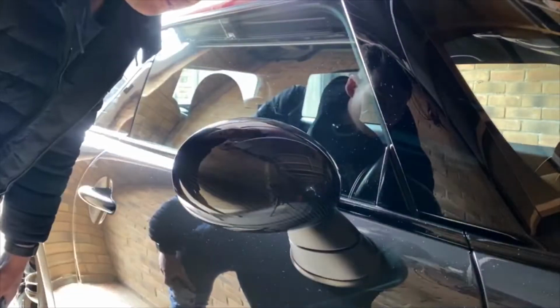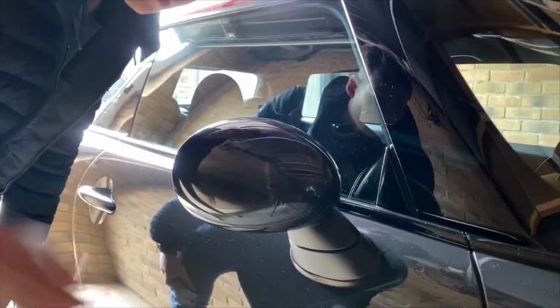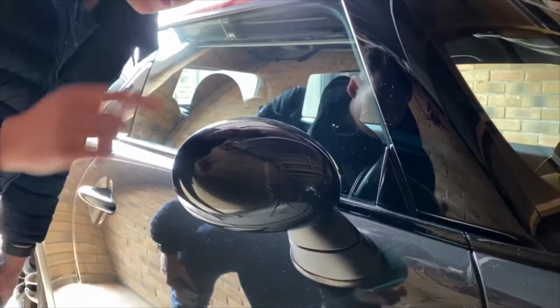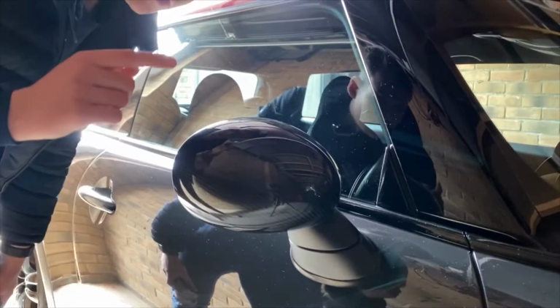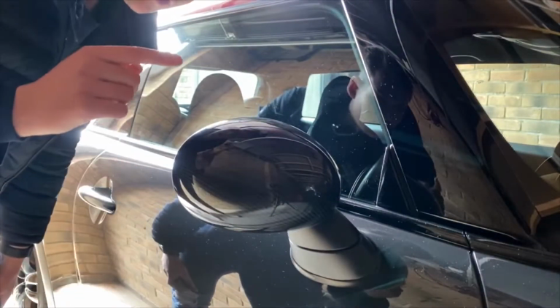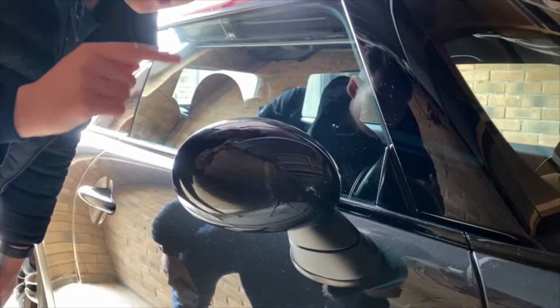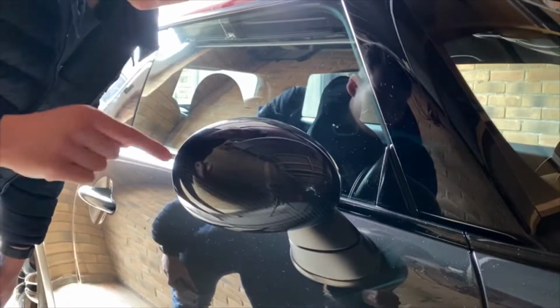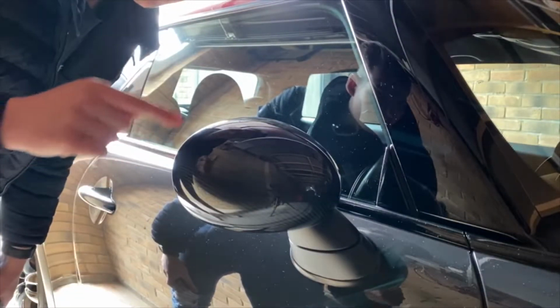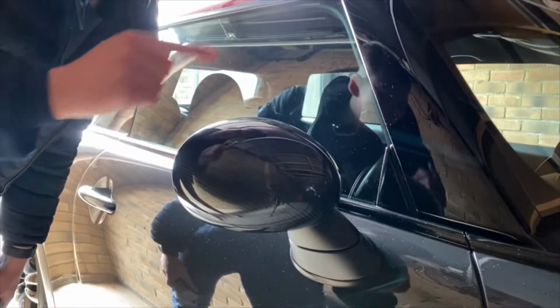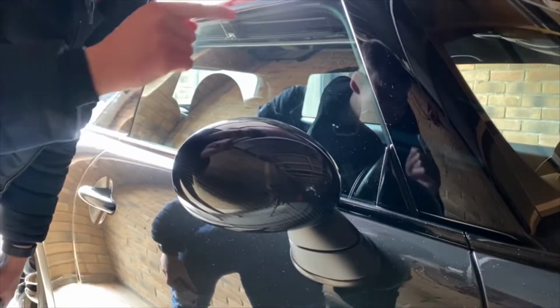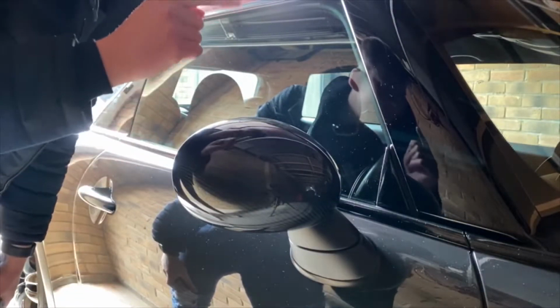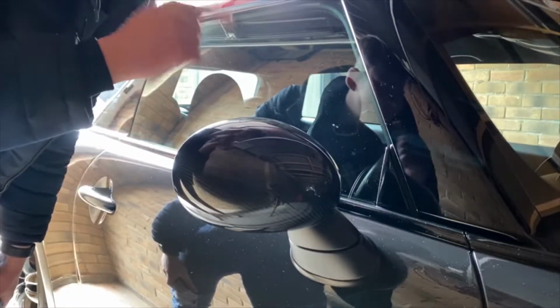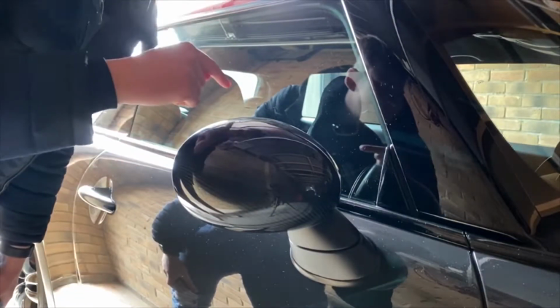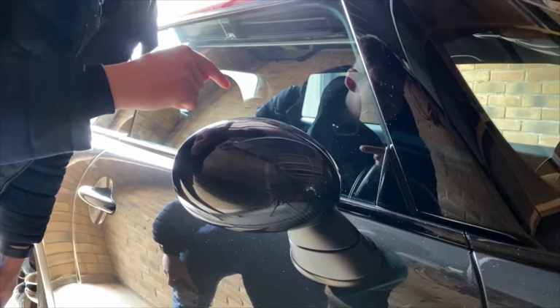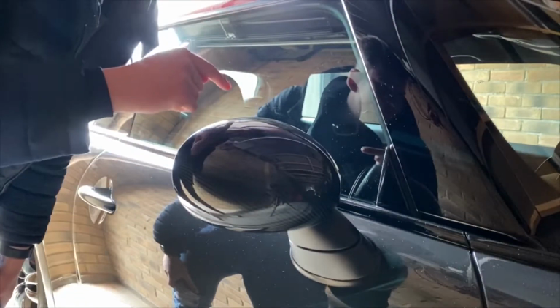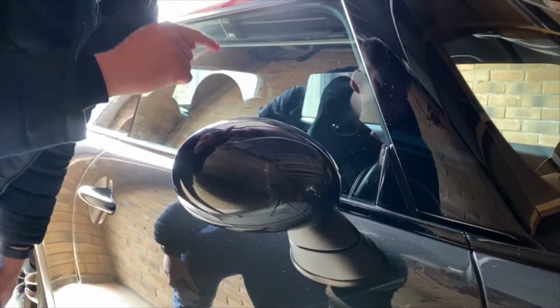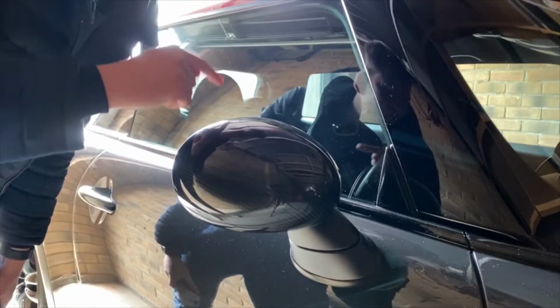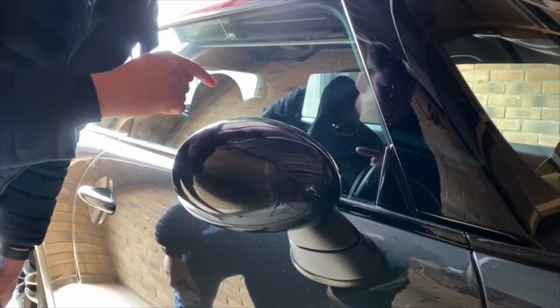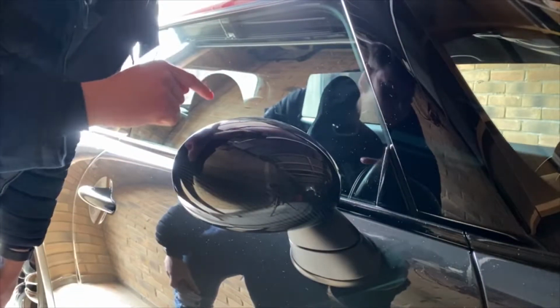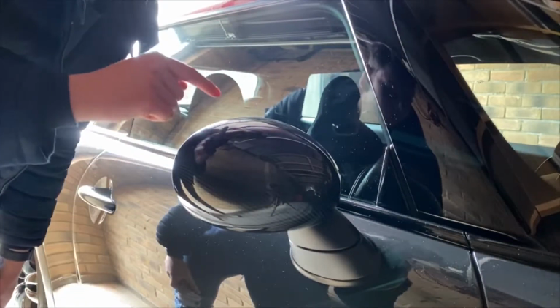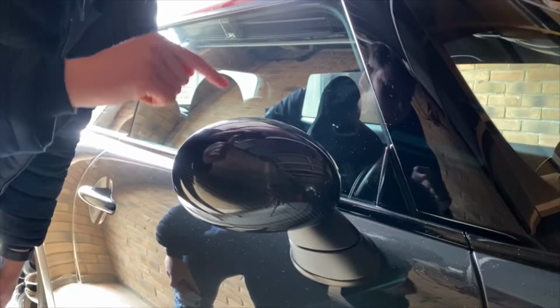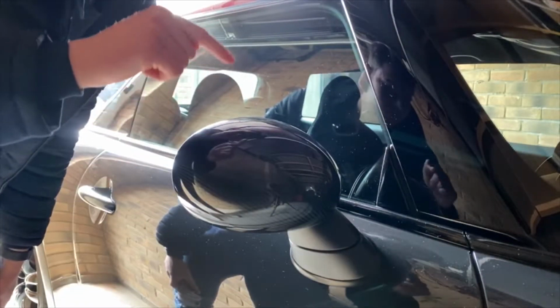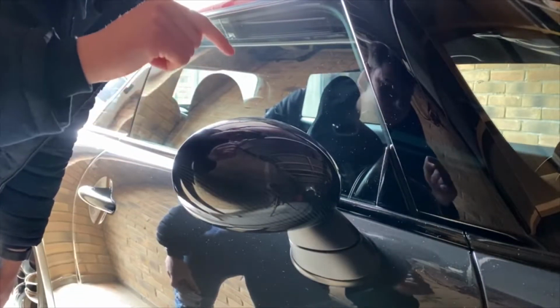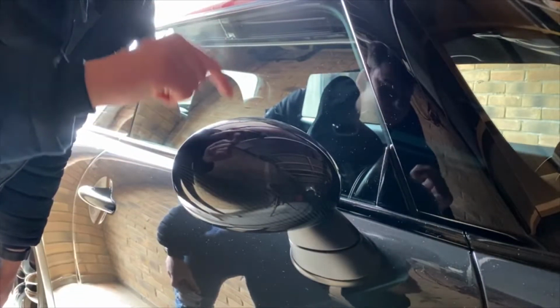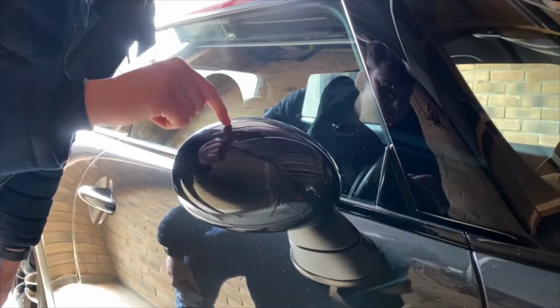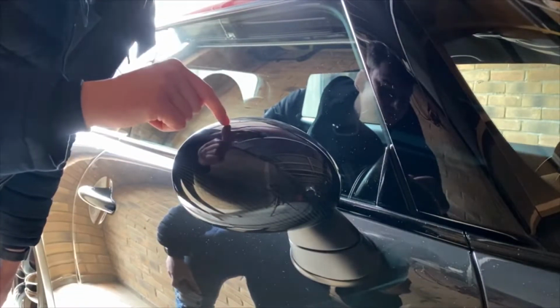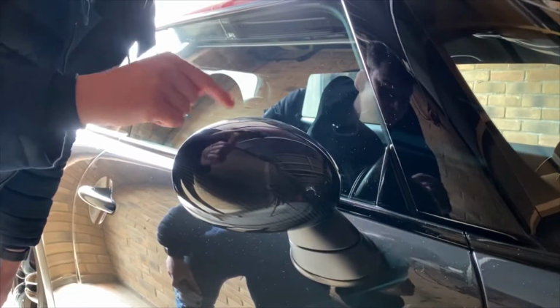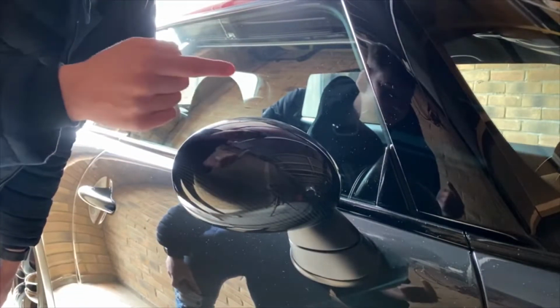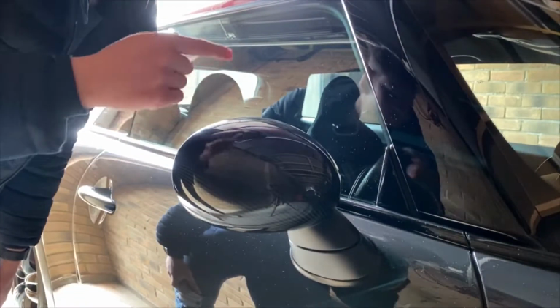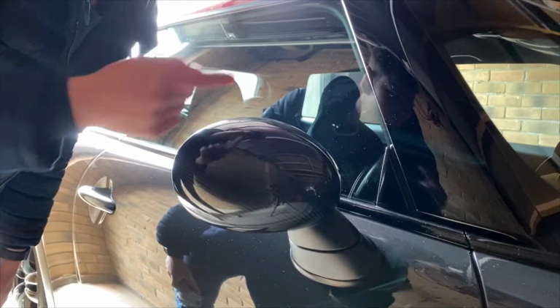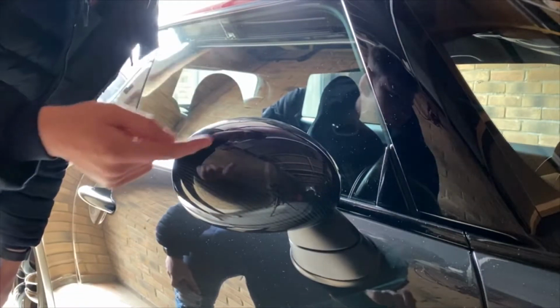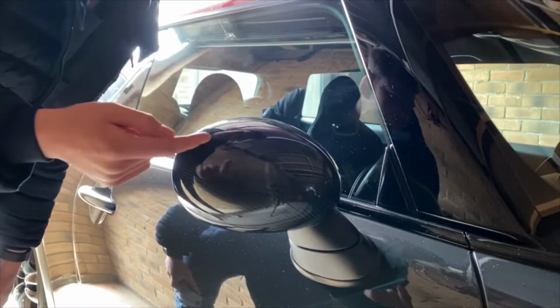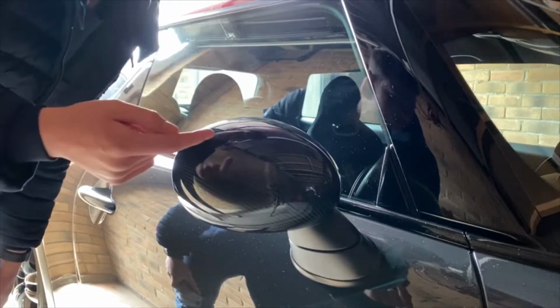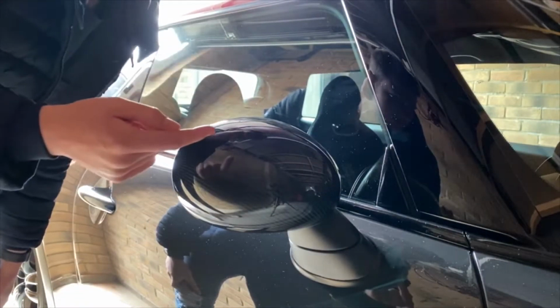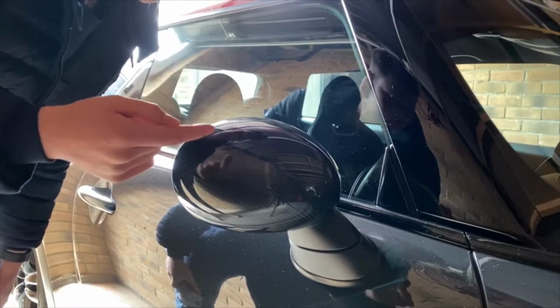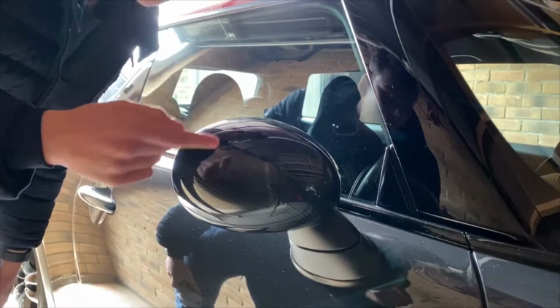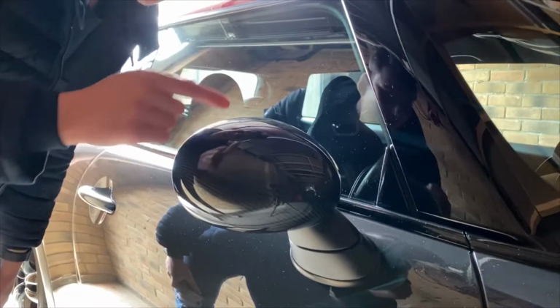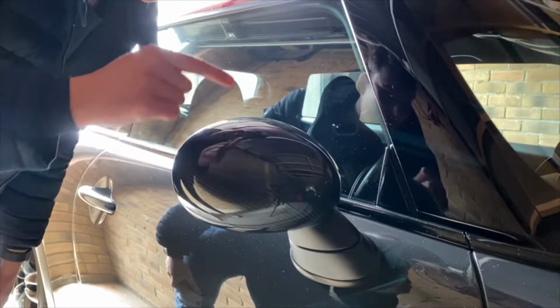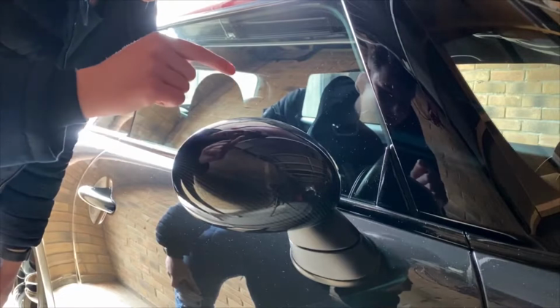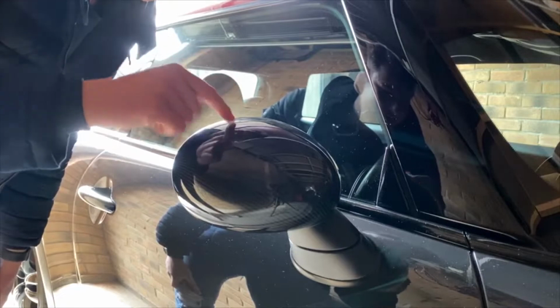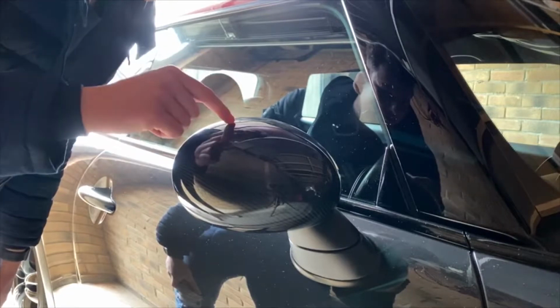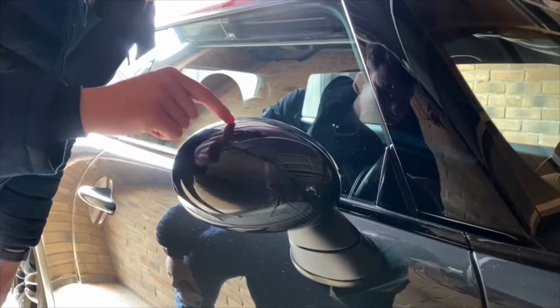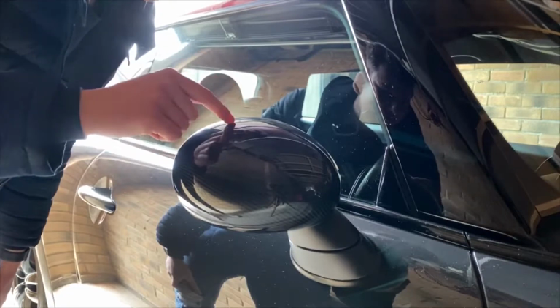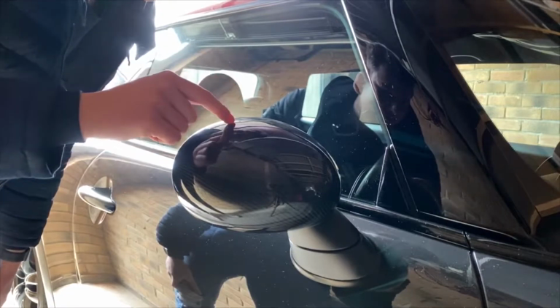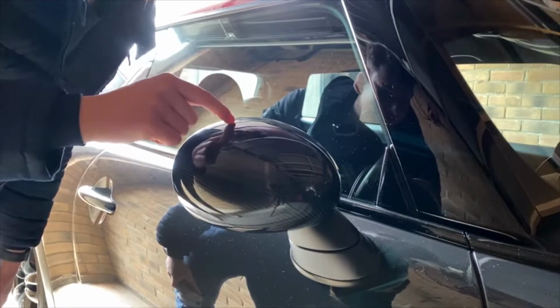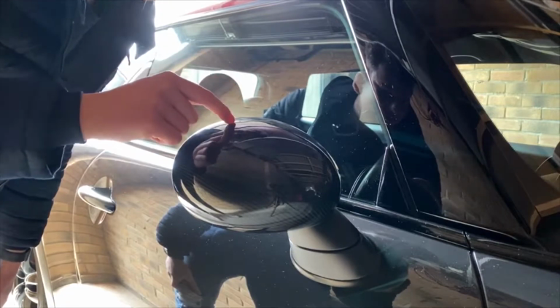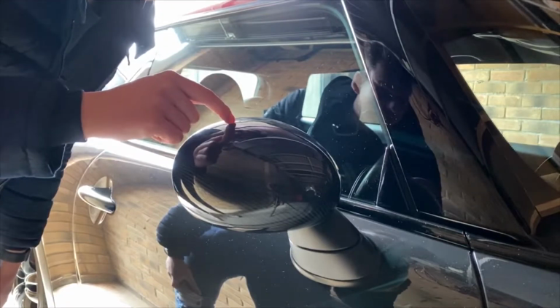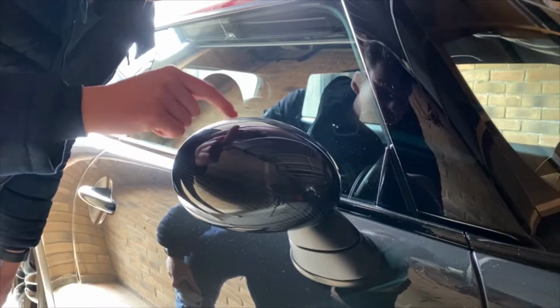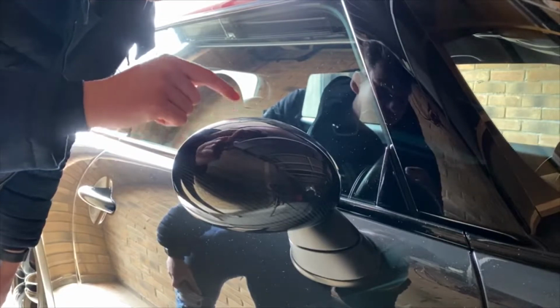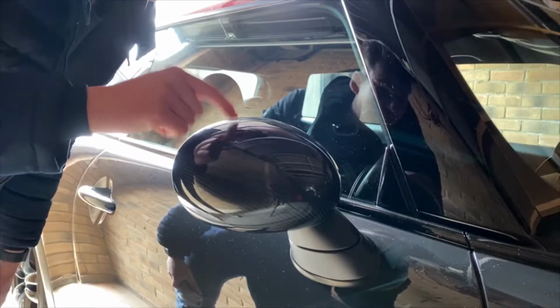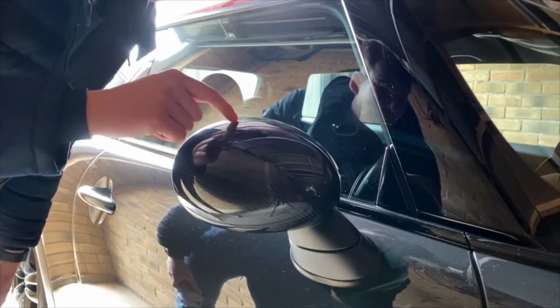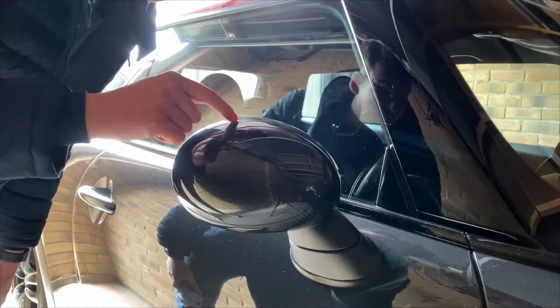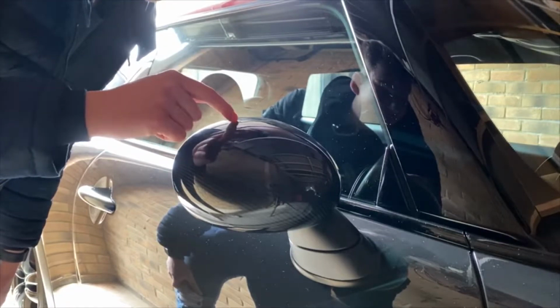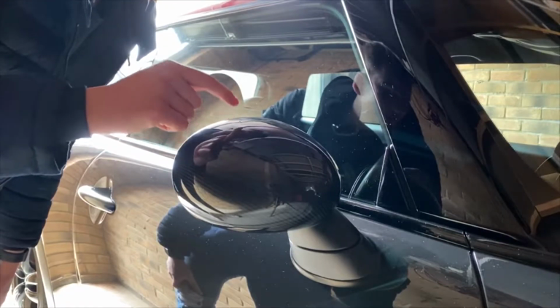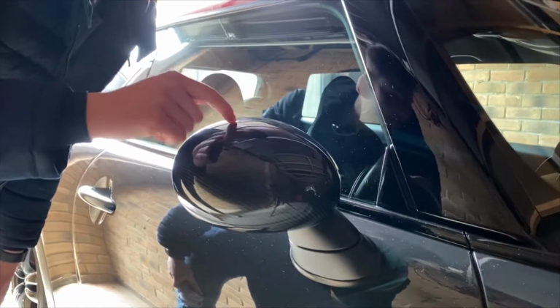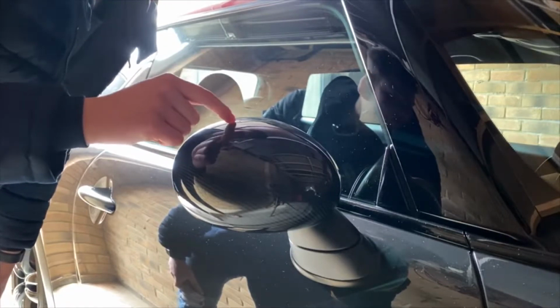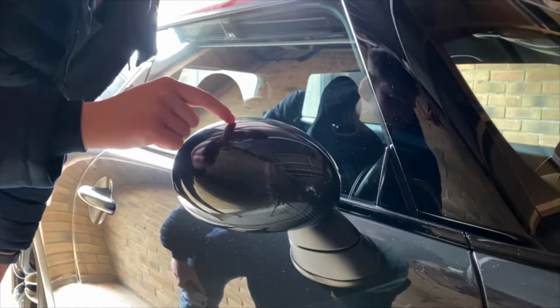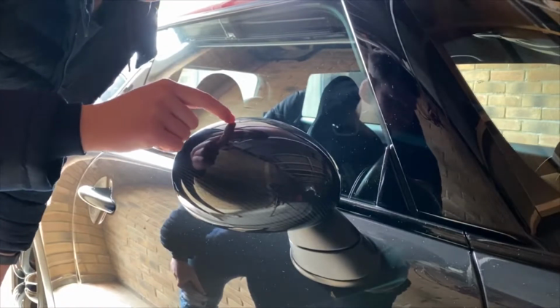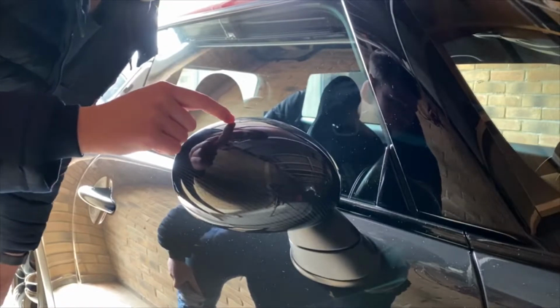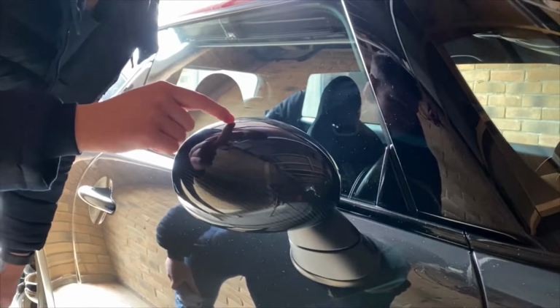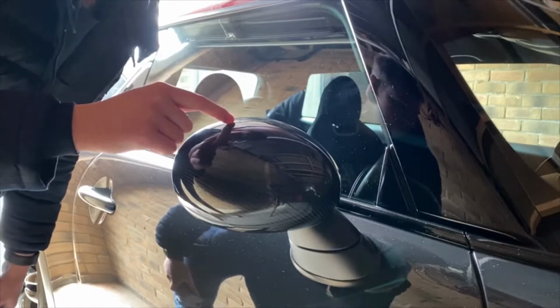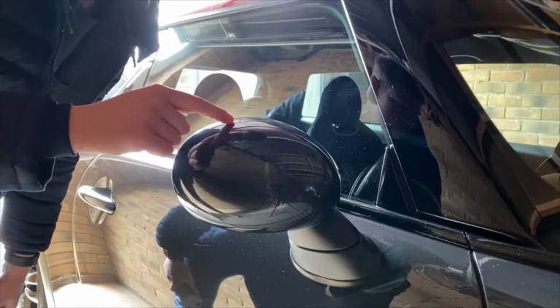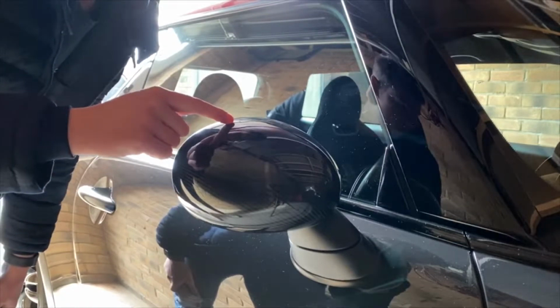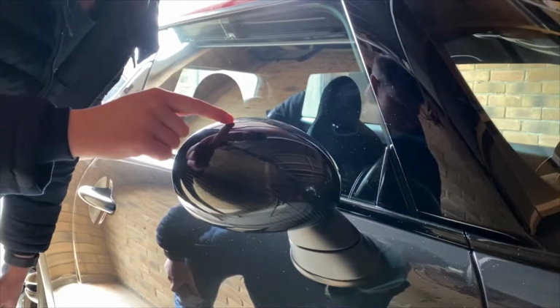Obviously I'm now going to do the other side. I won't record it because the same applies on both sides. And then afterwards I'm going to show you some before and after shots of the car.